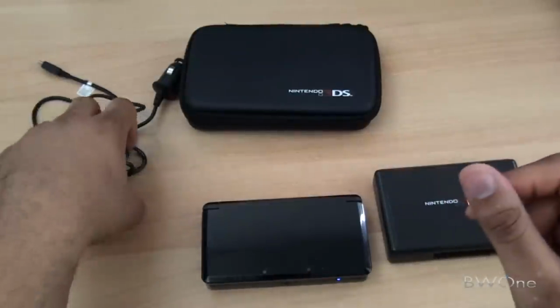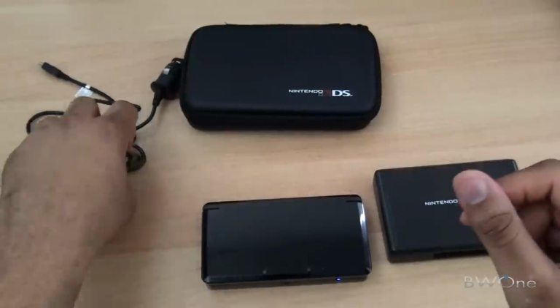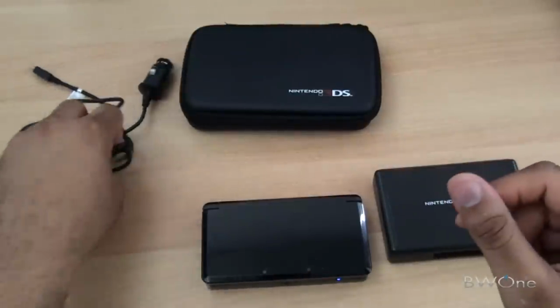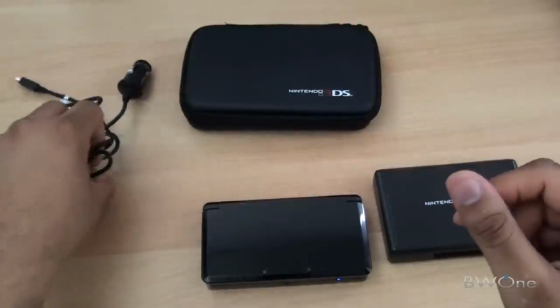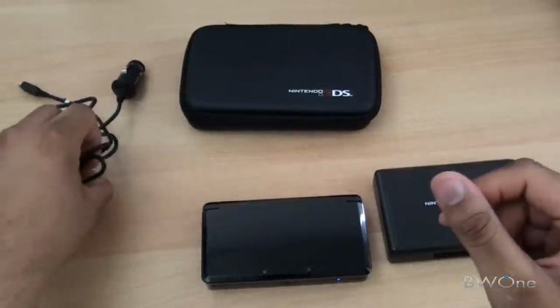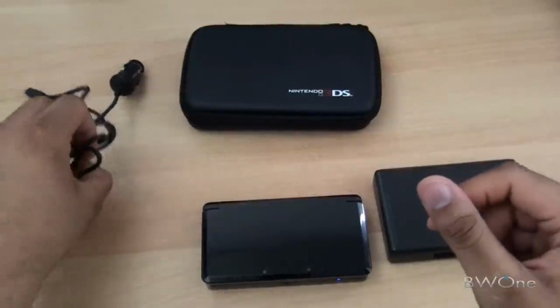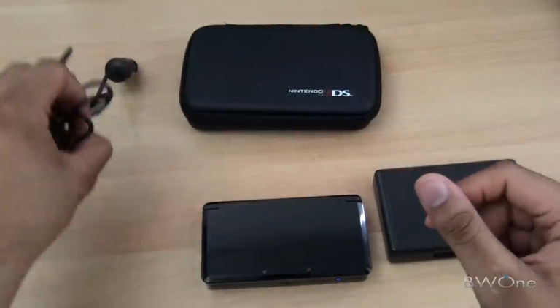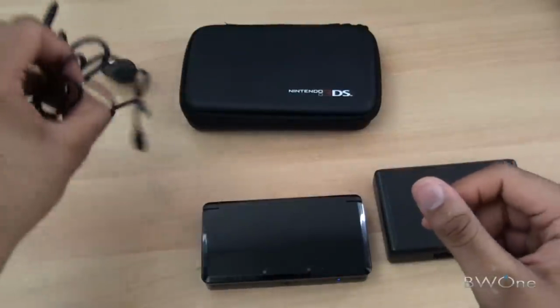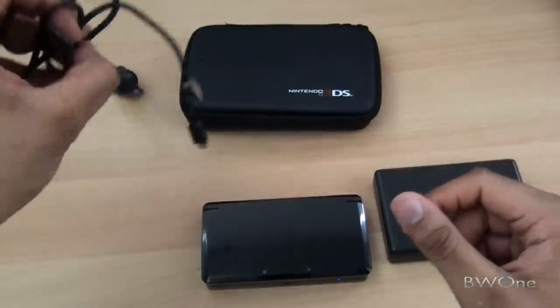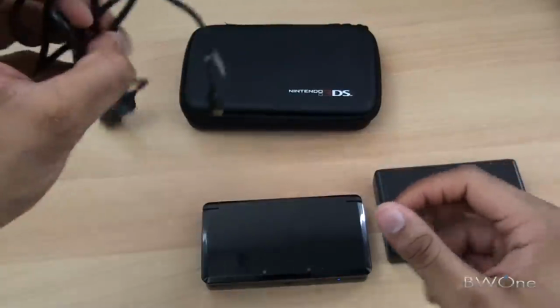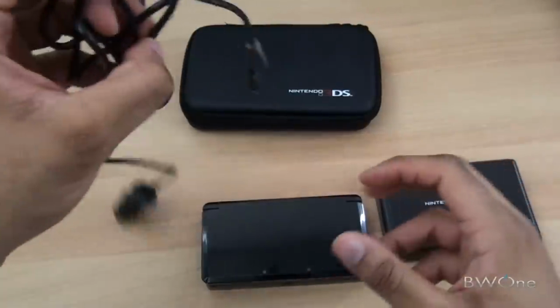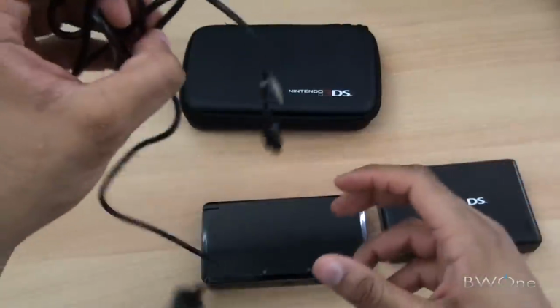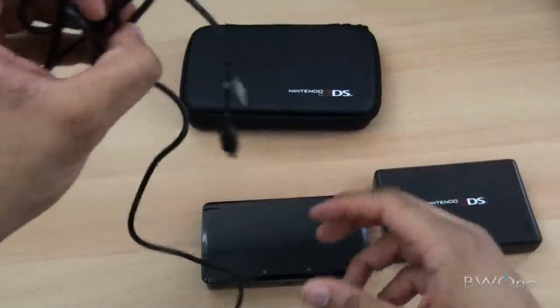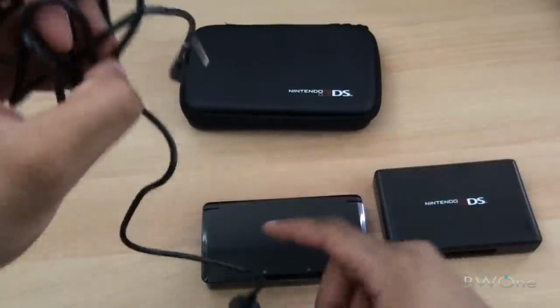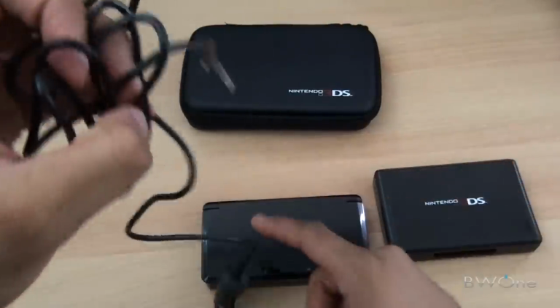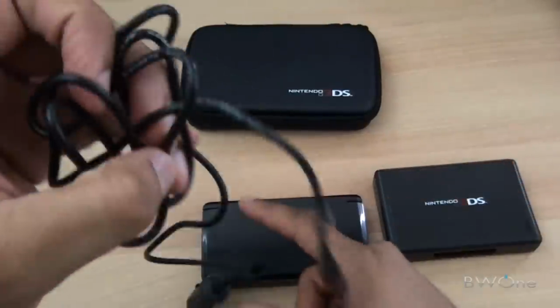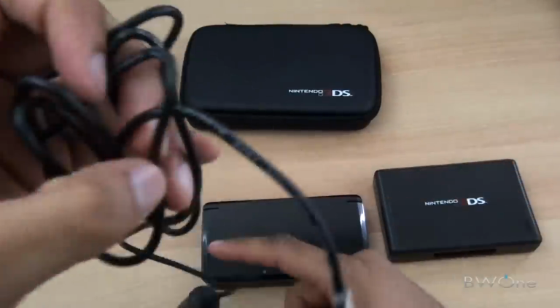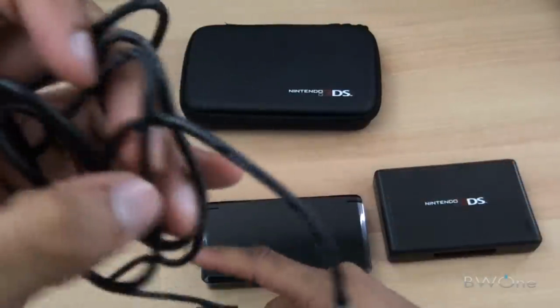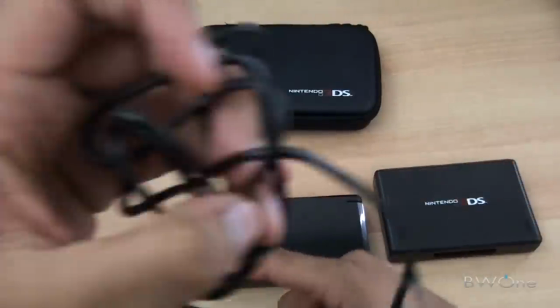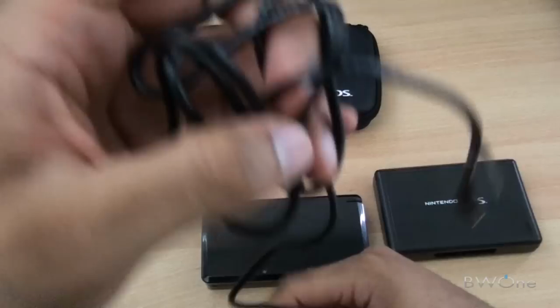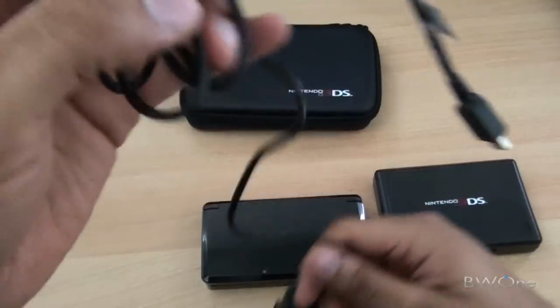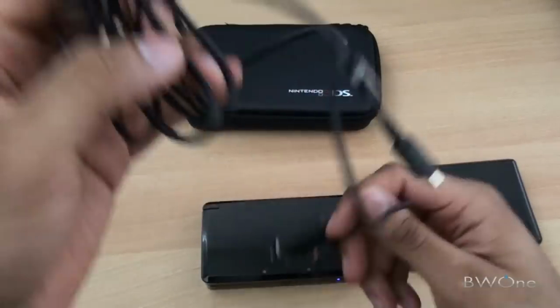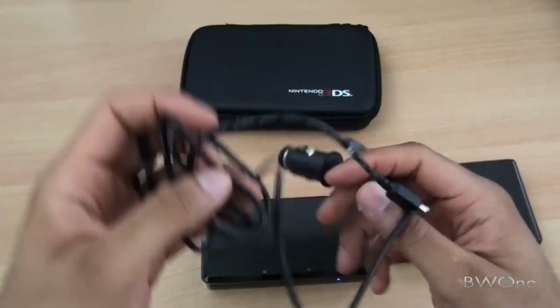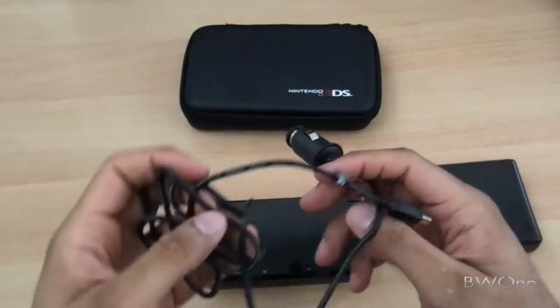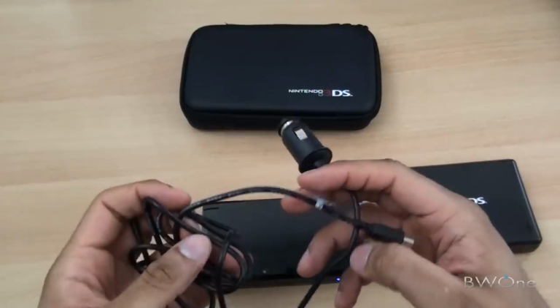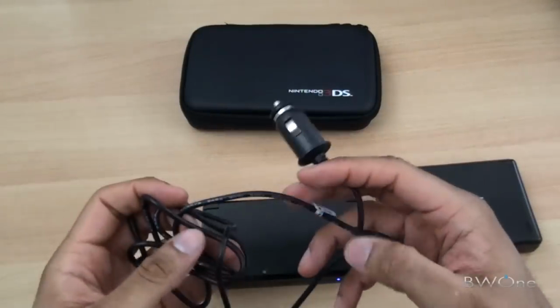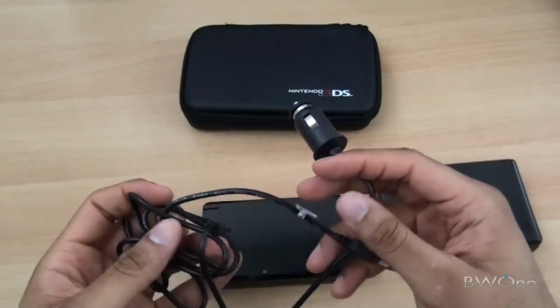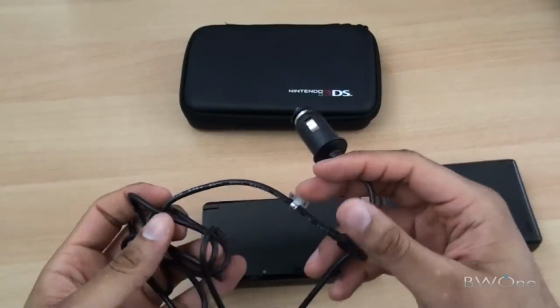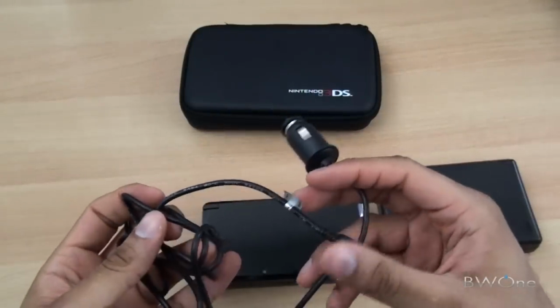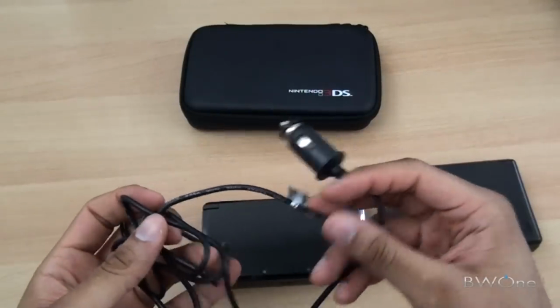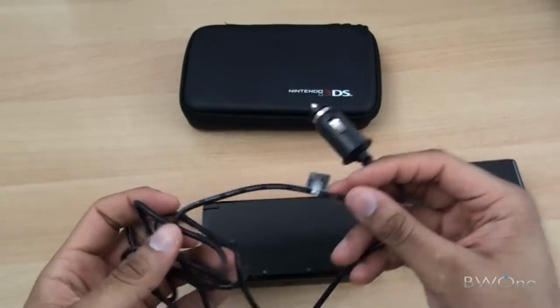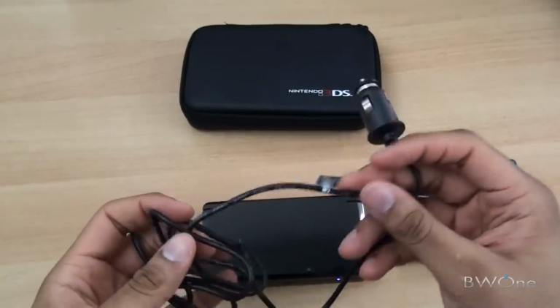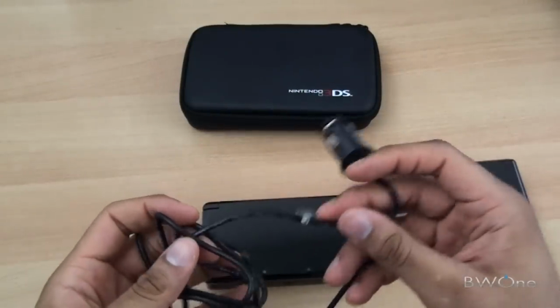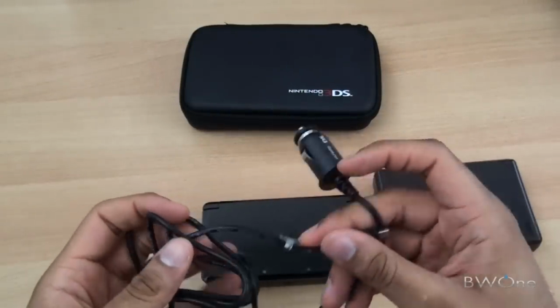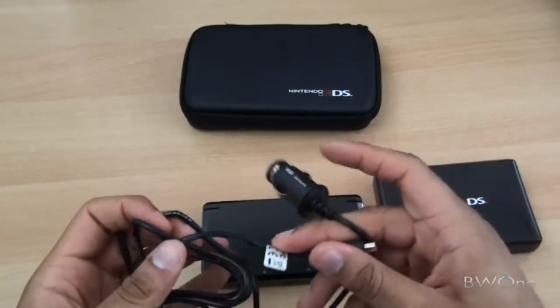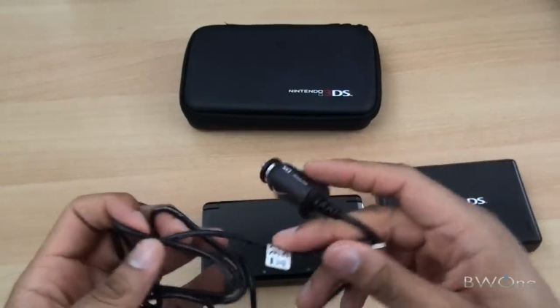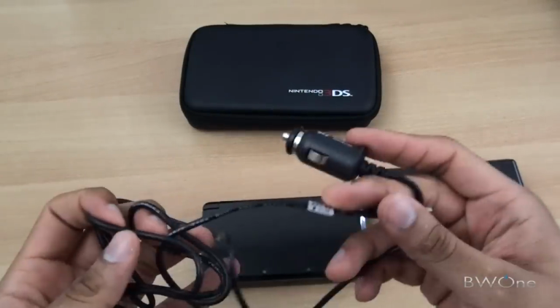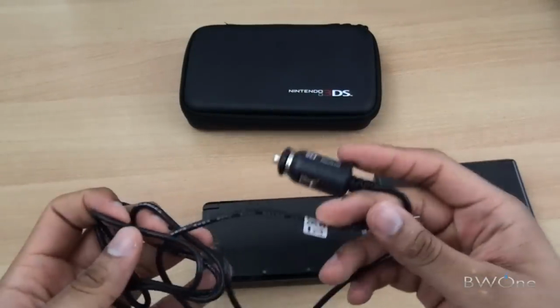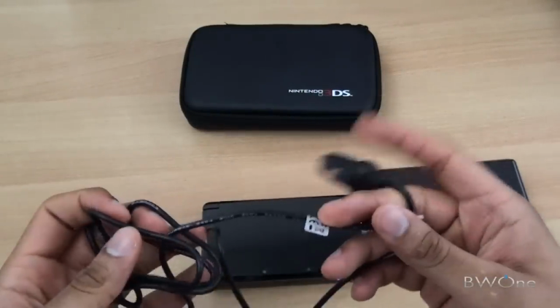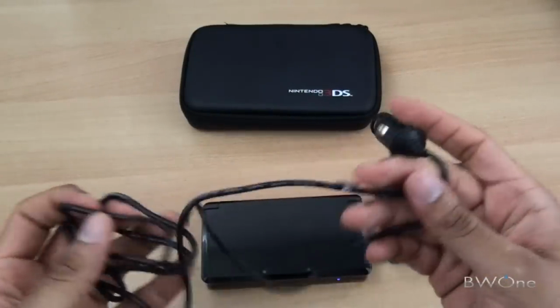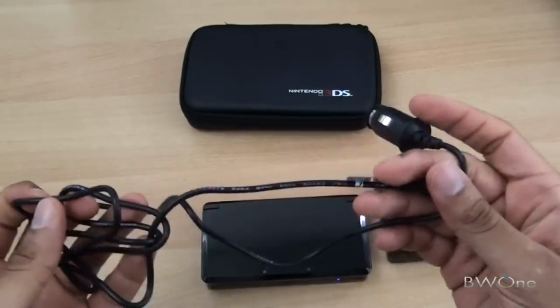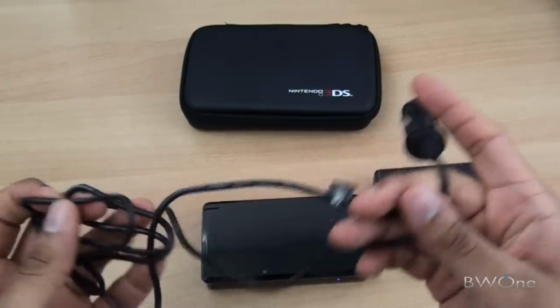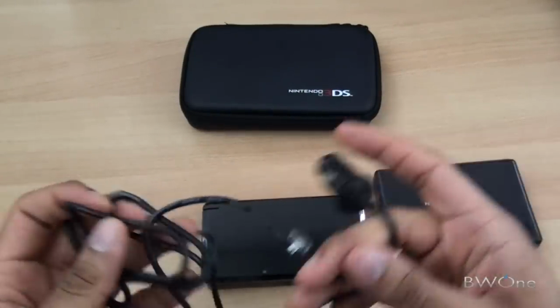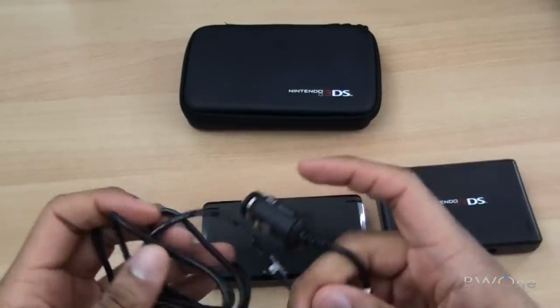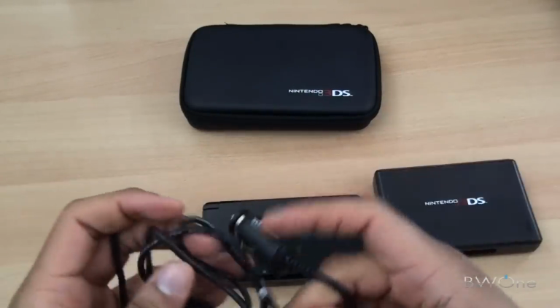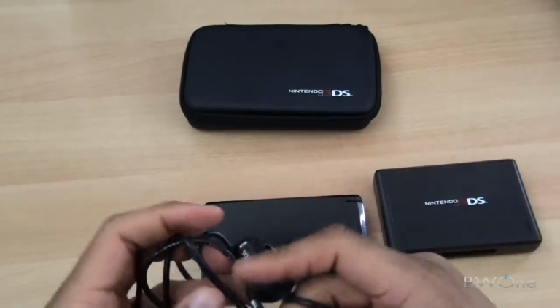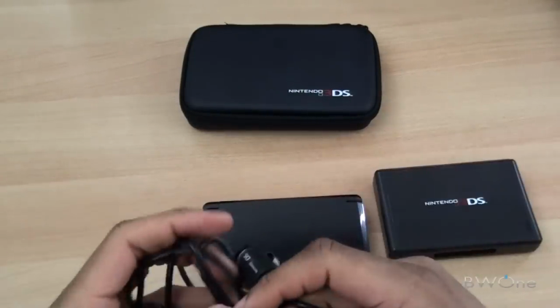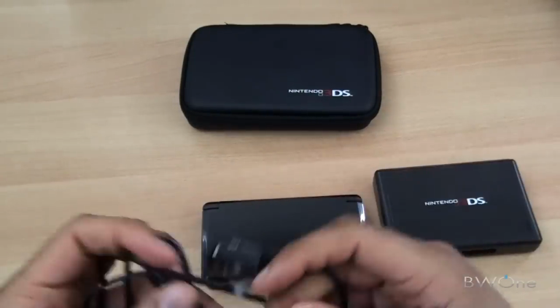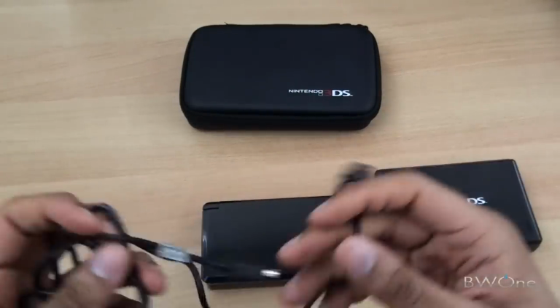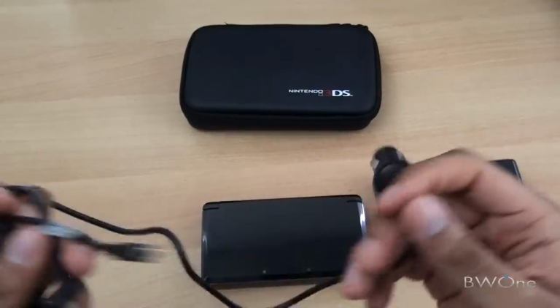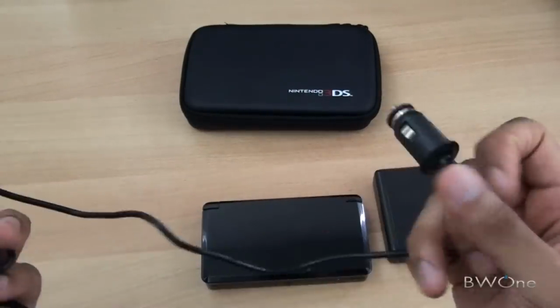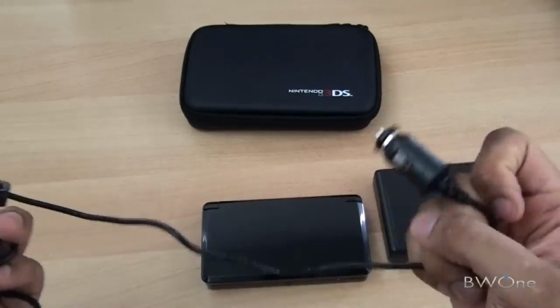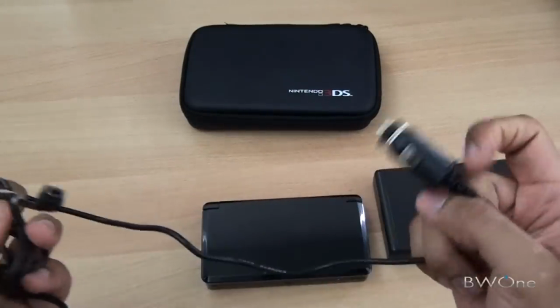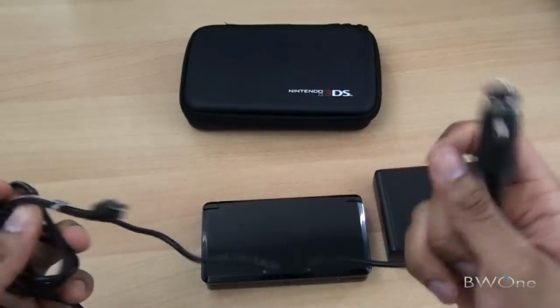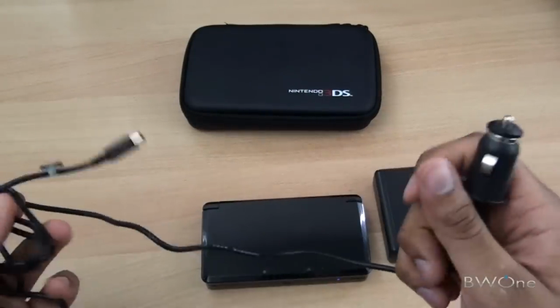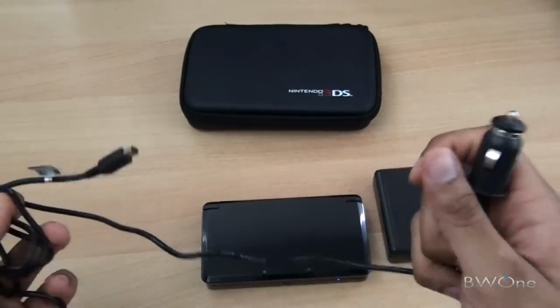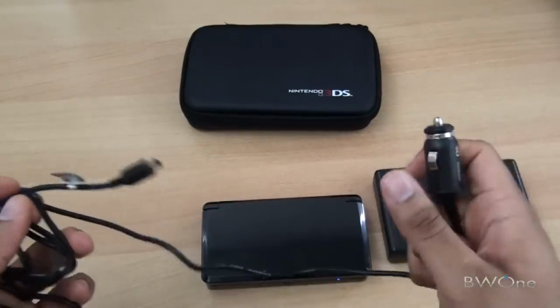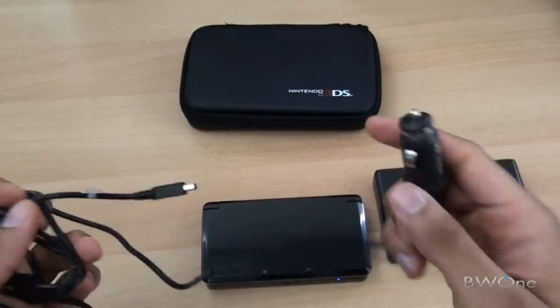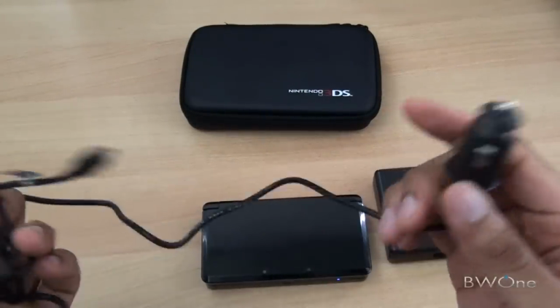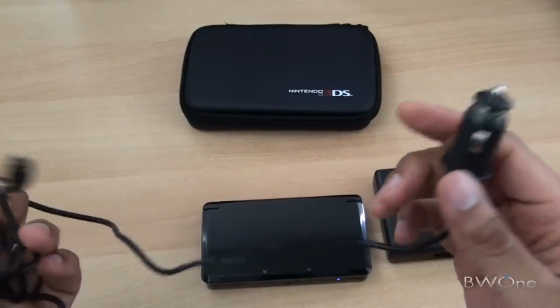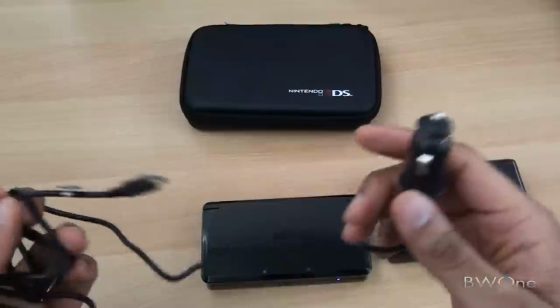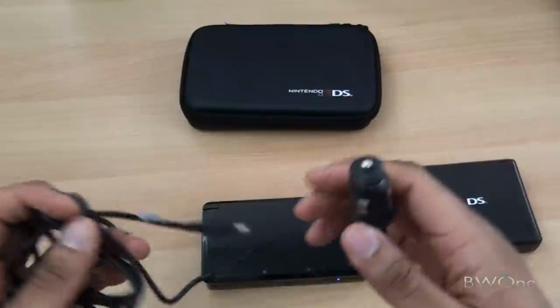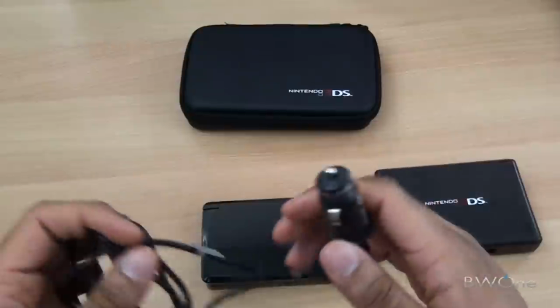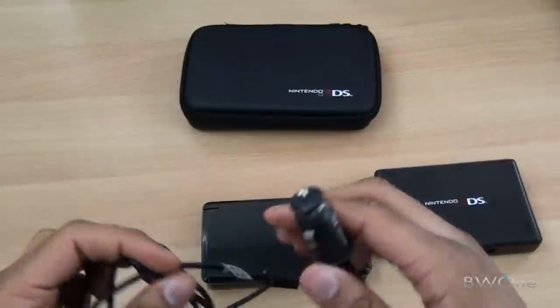The car adapter worked as expected. I tested it out, plugged it in, it worked fine, and I was able to keep my gaming going while on the road.